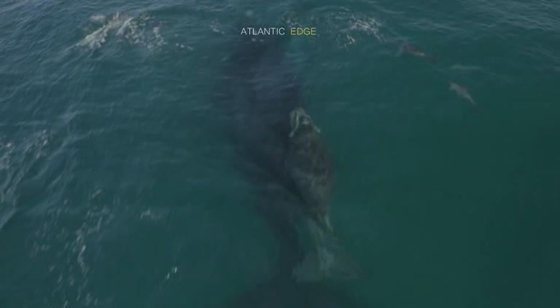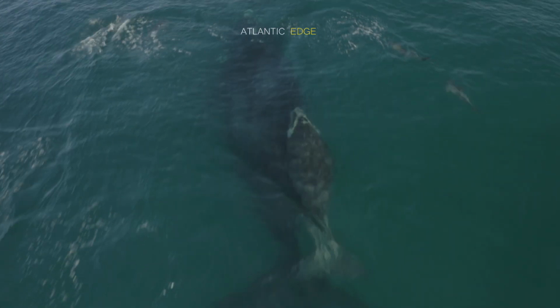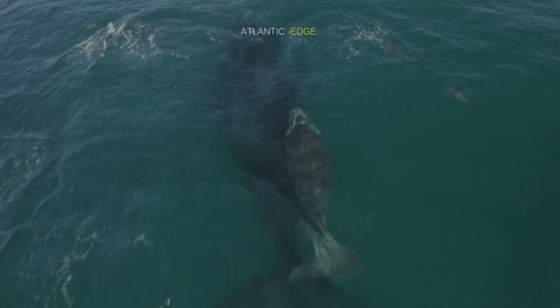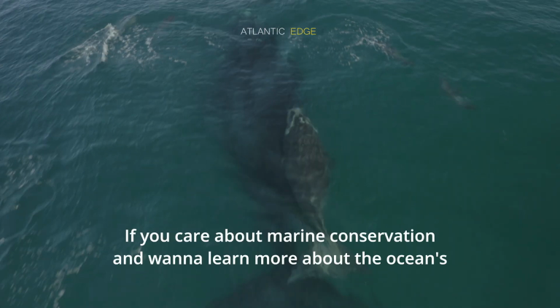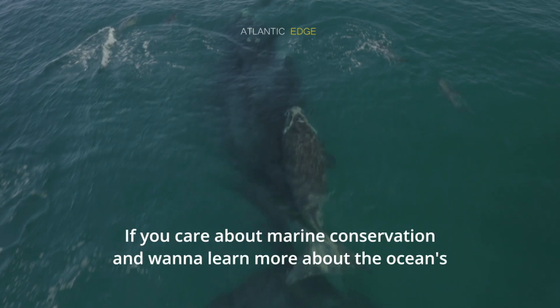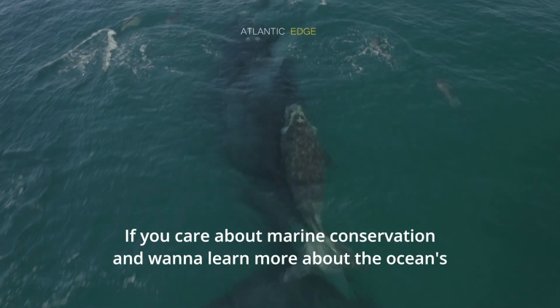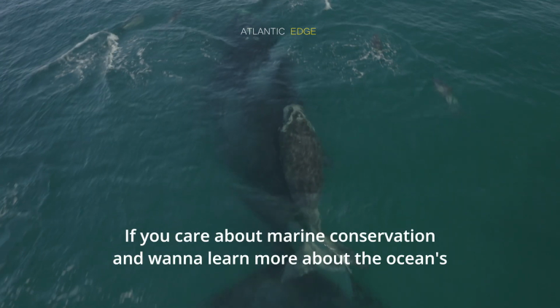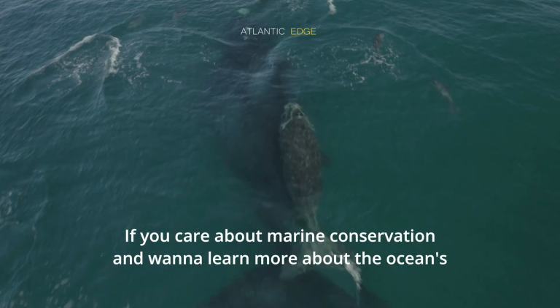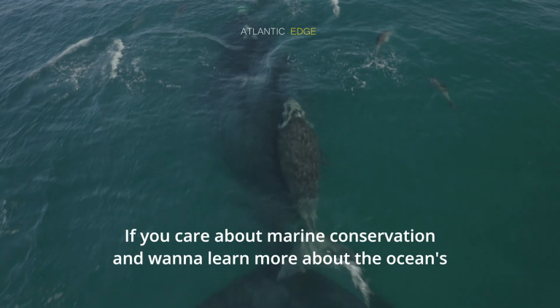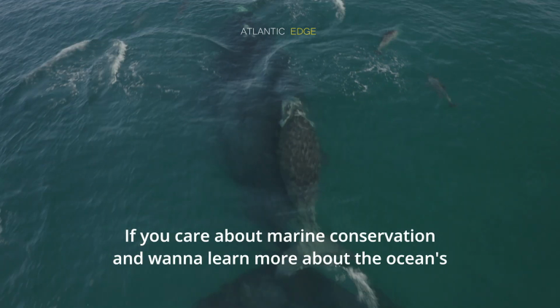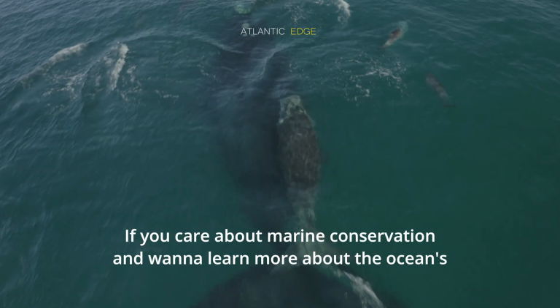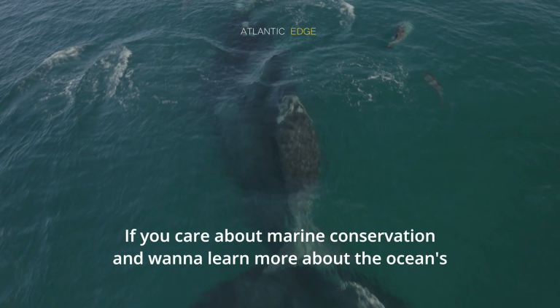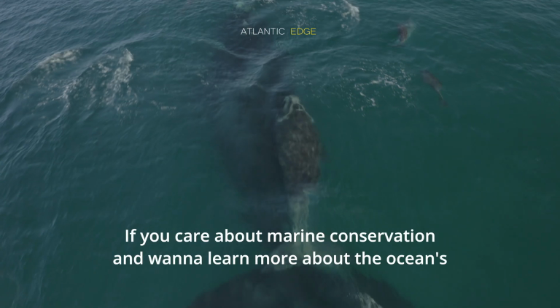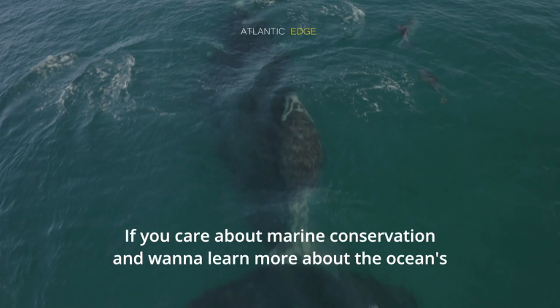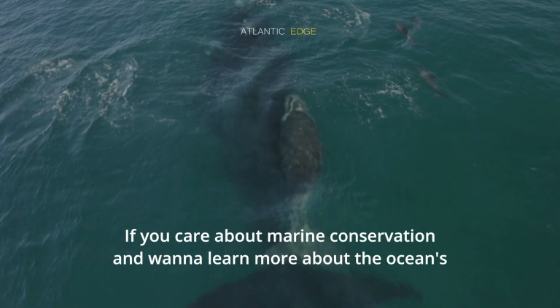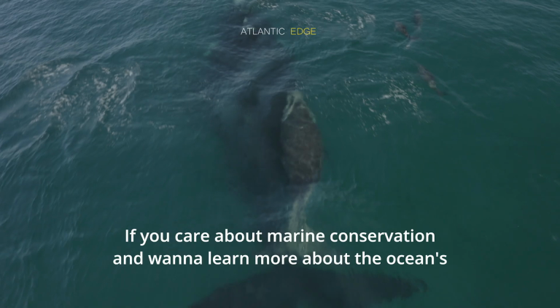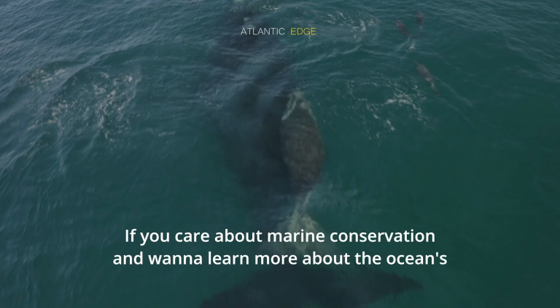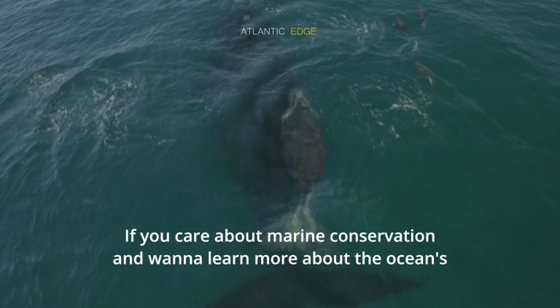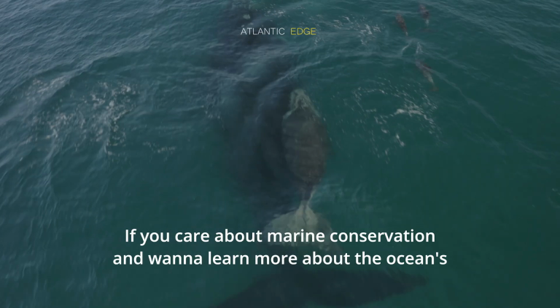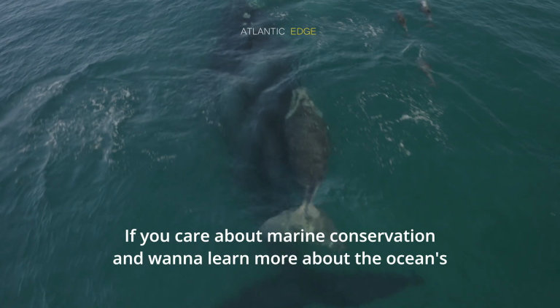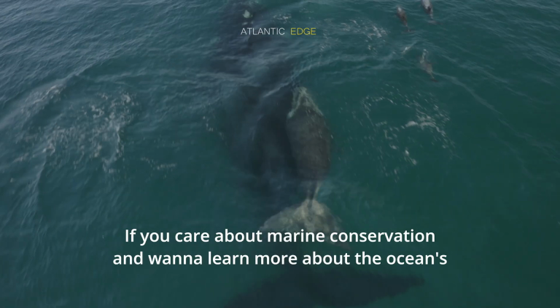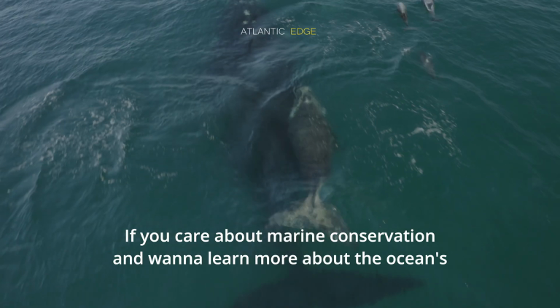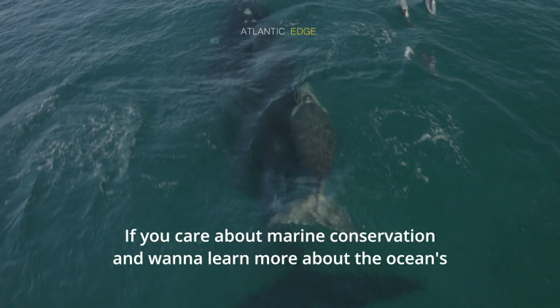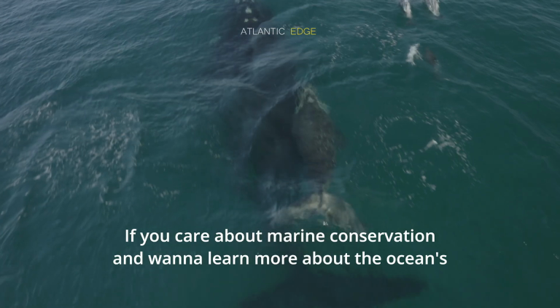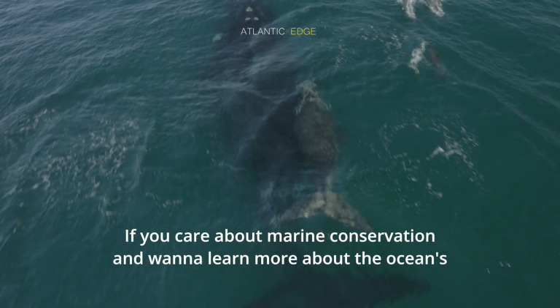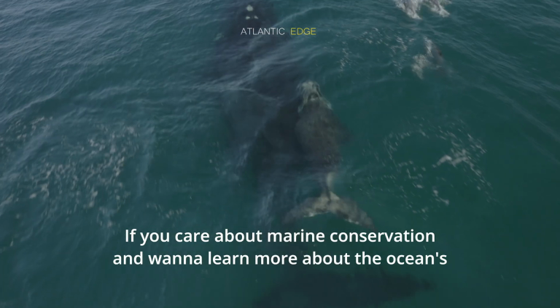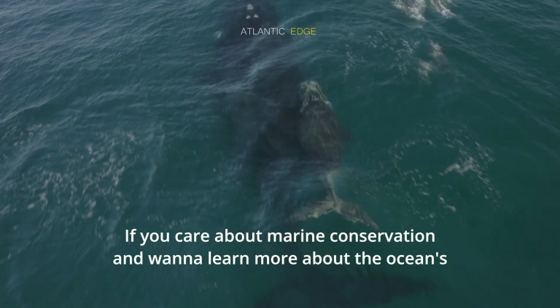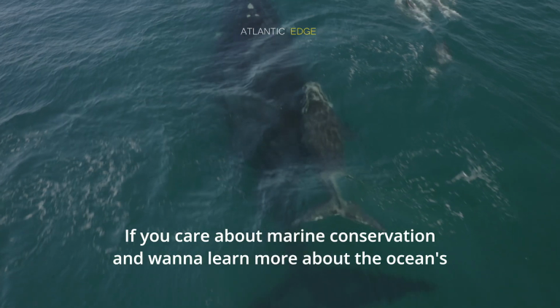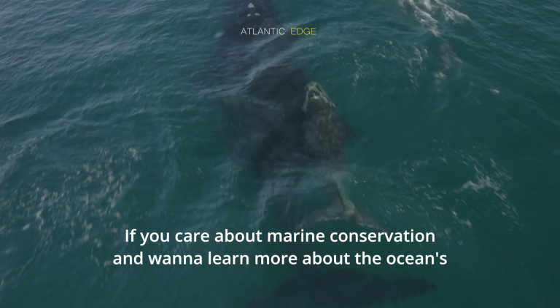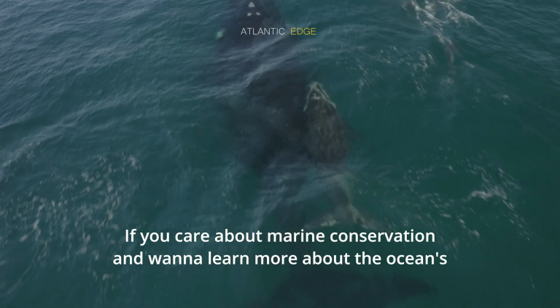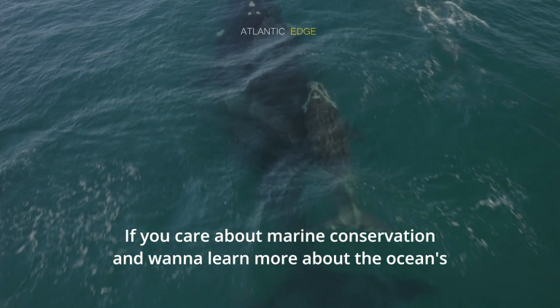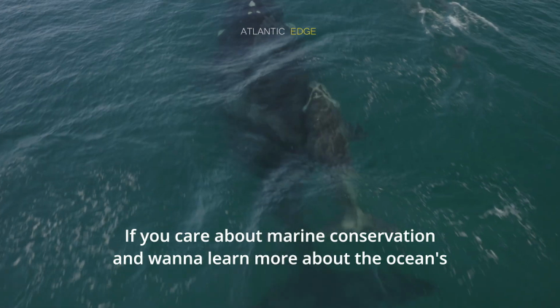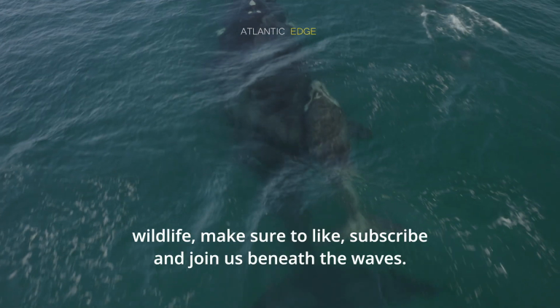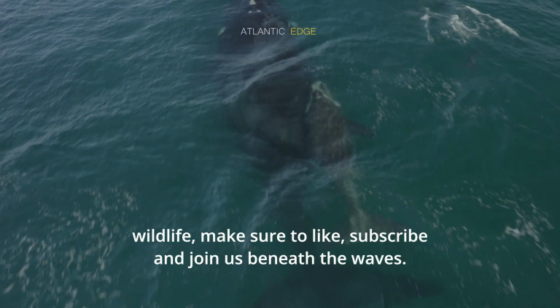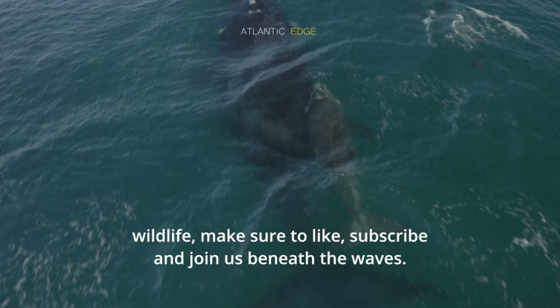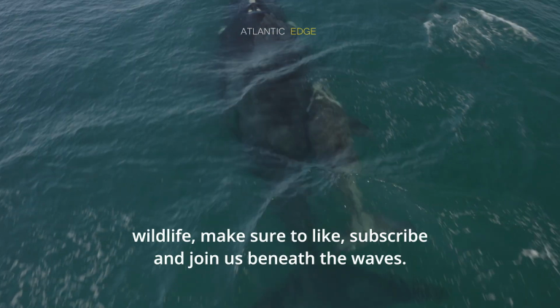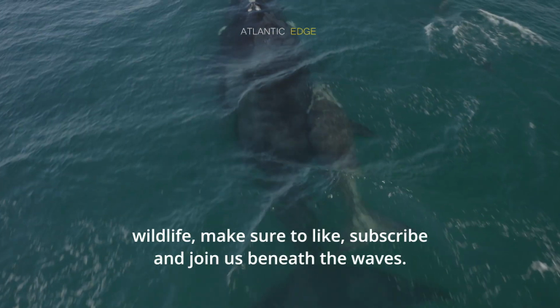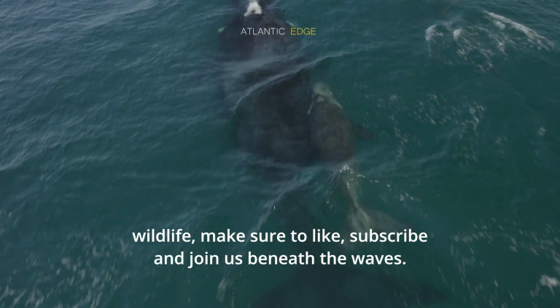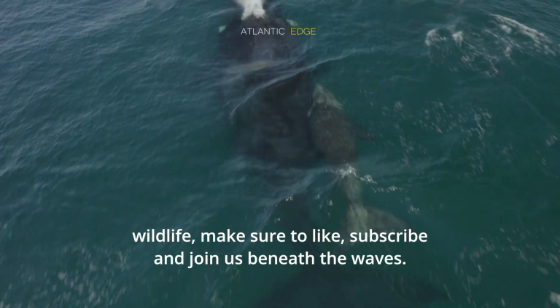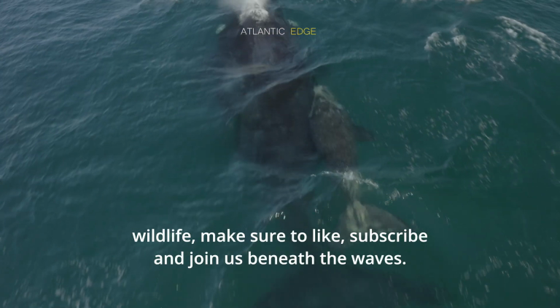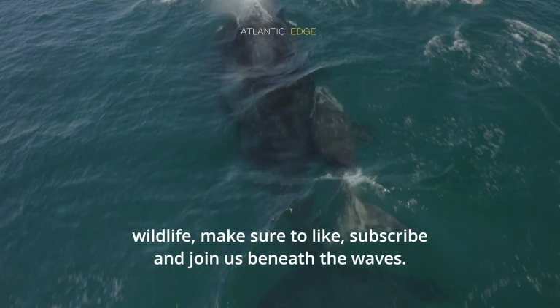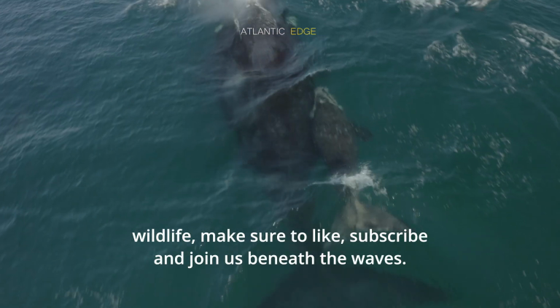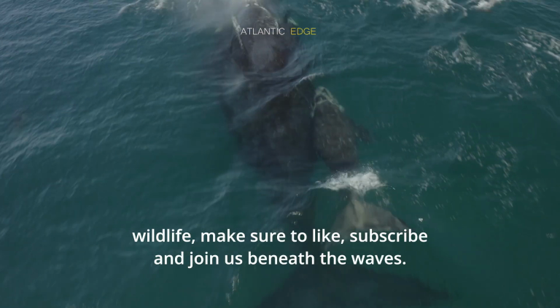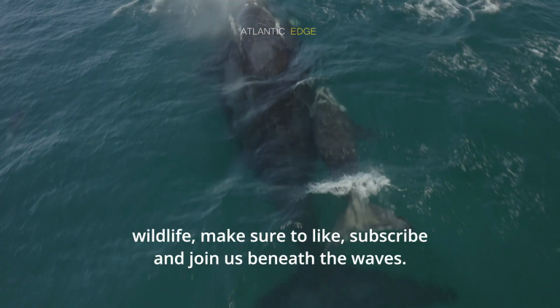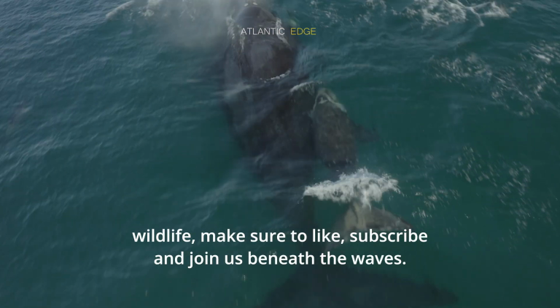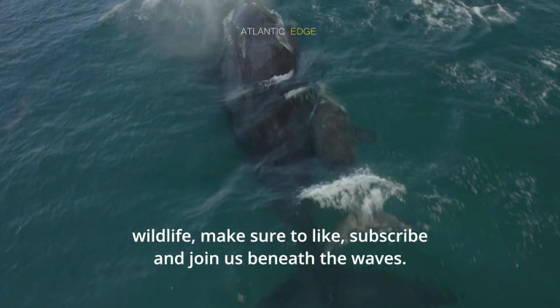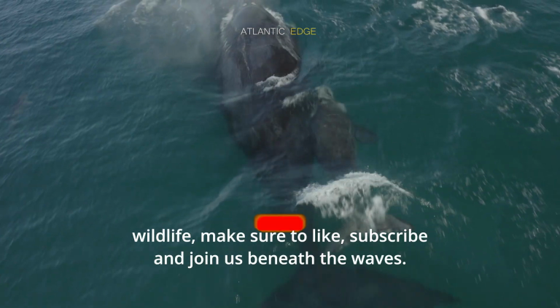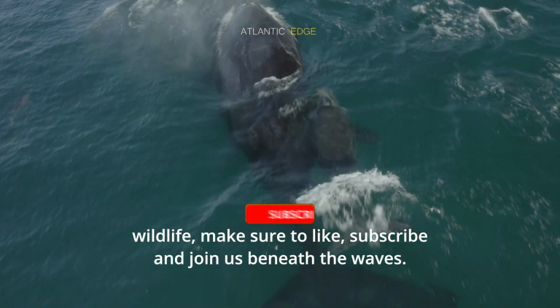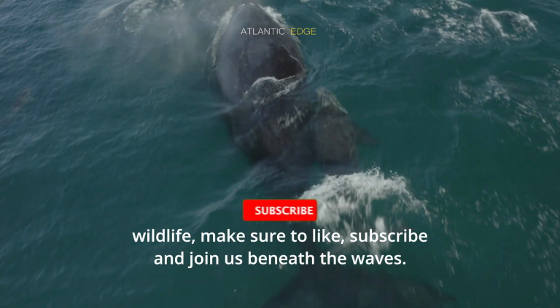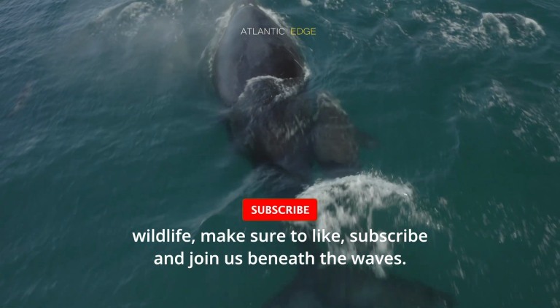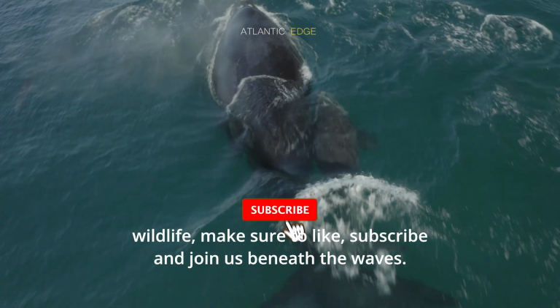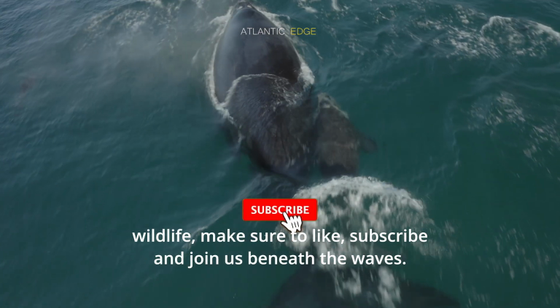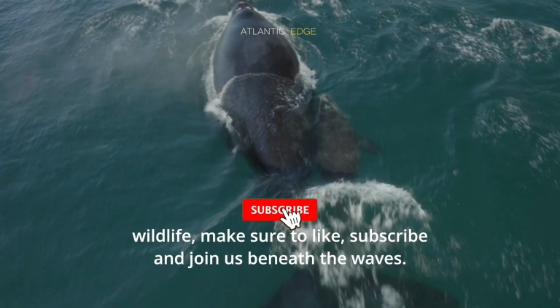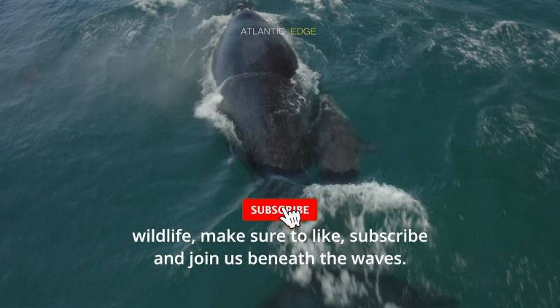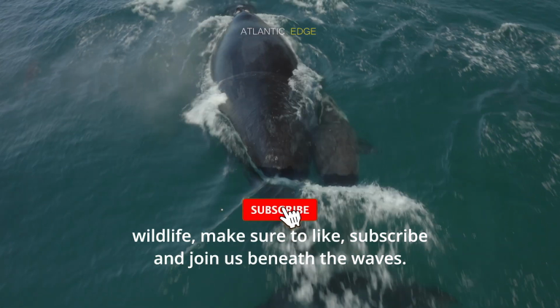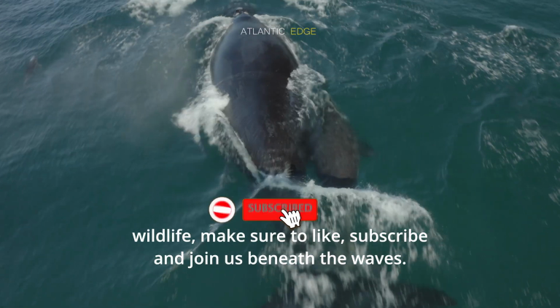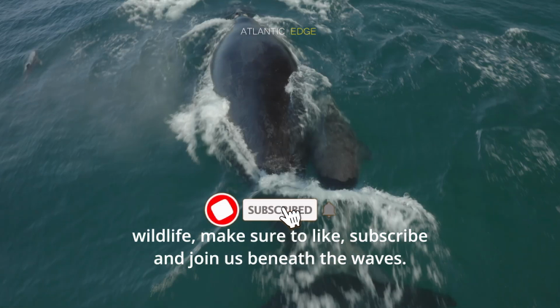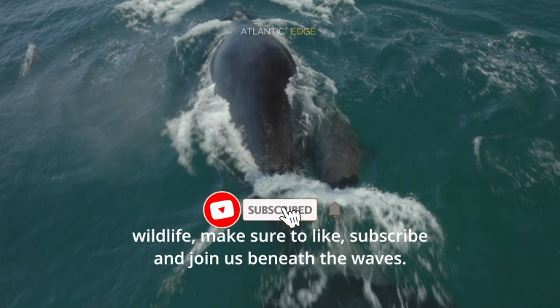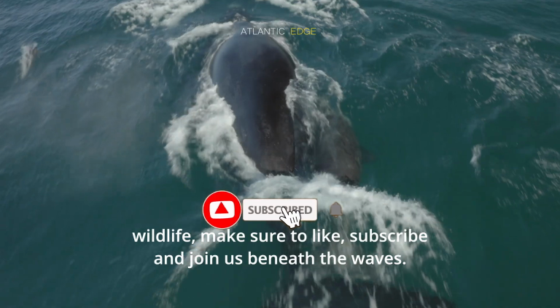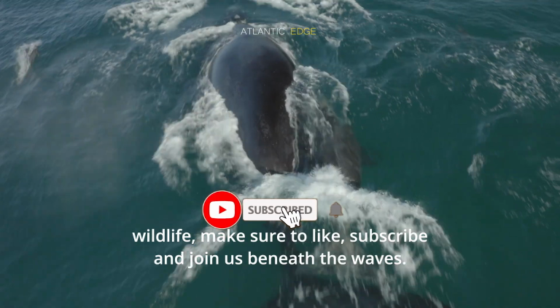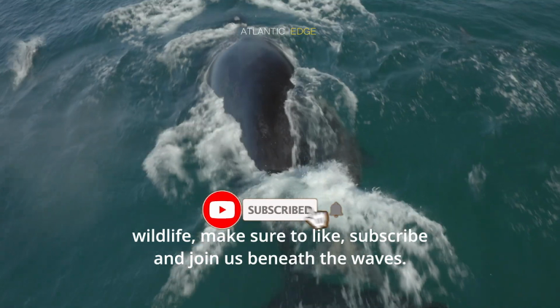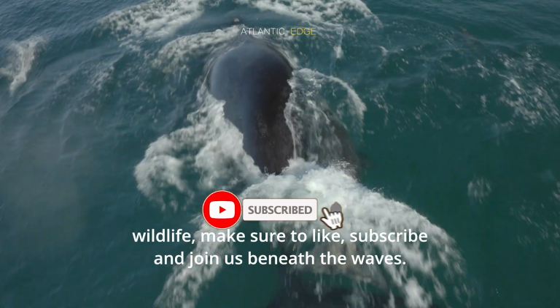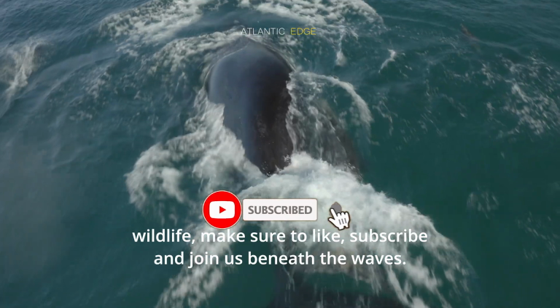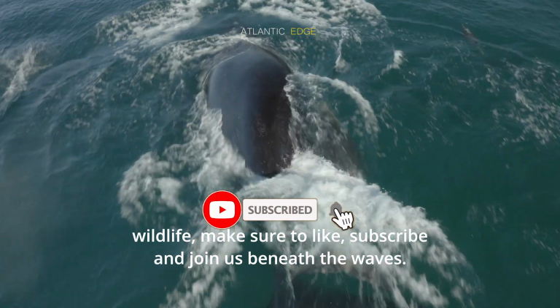If you care about marine conservation and want to learn more about the ocean's wildlife, make sure to like, subscribe, and join us beneath the waves.